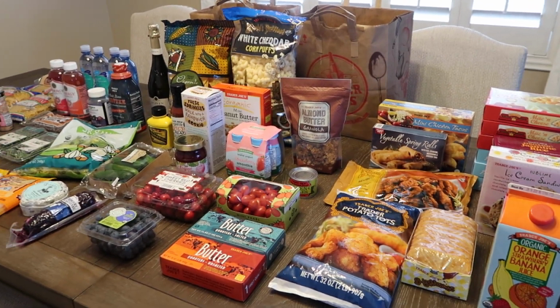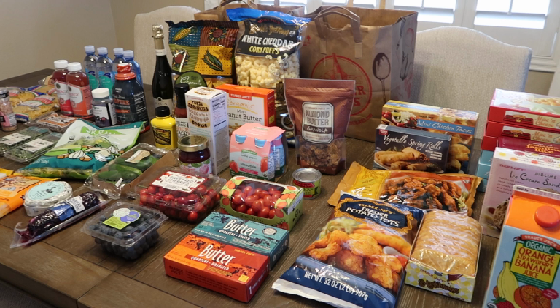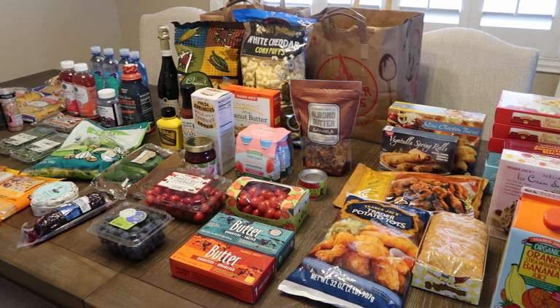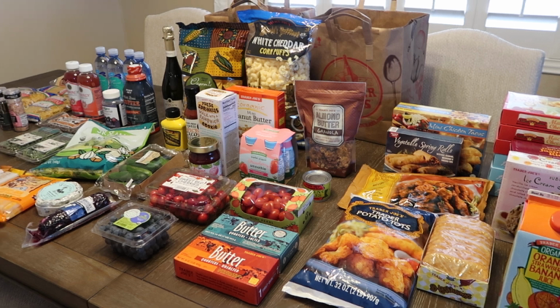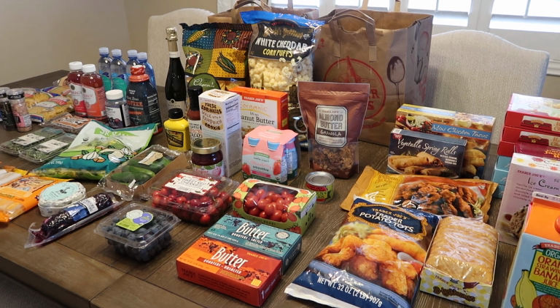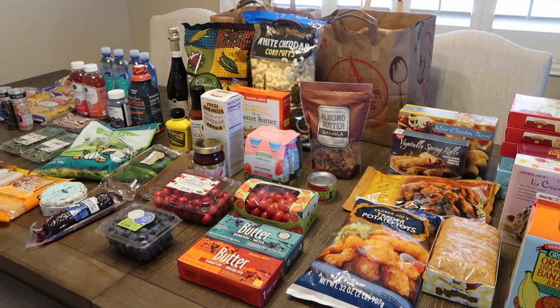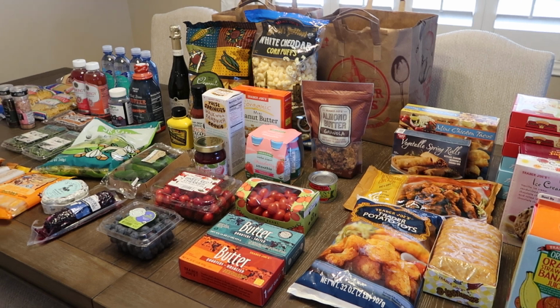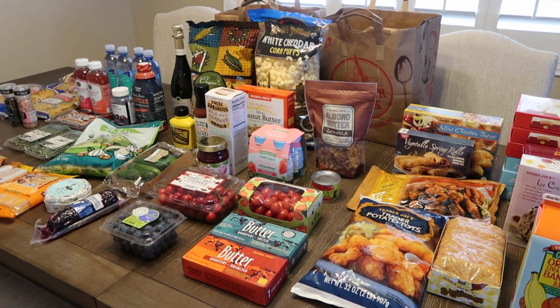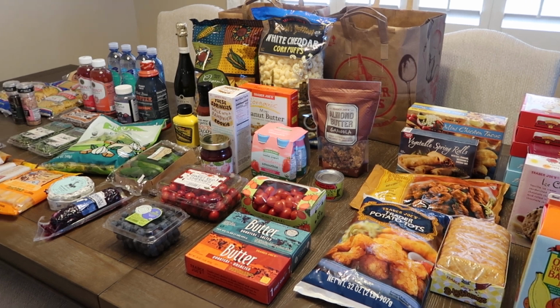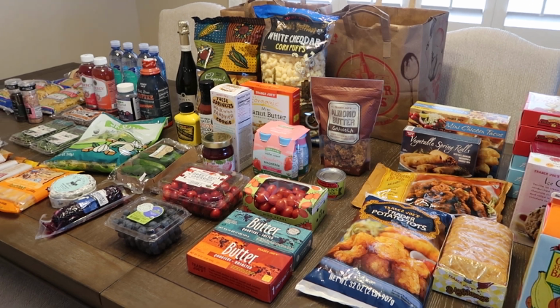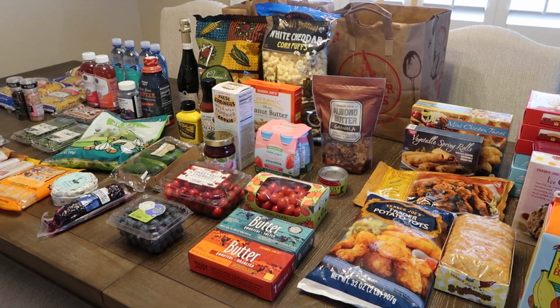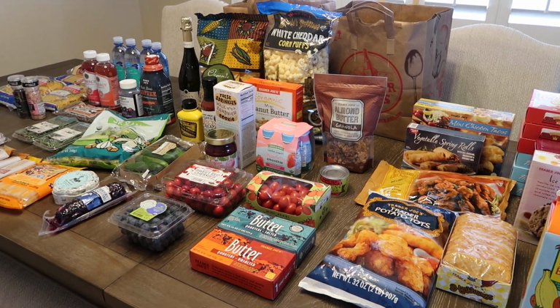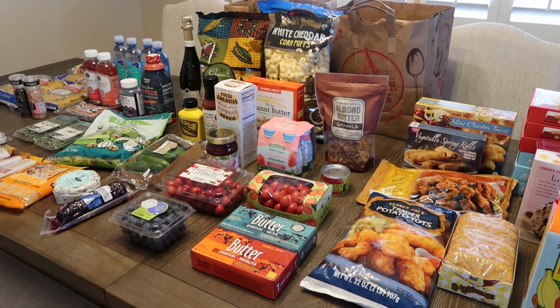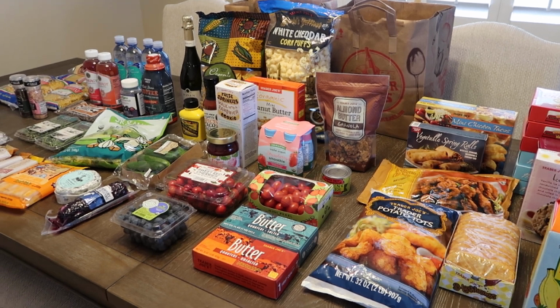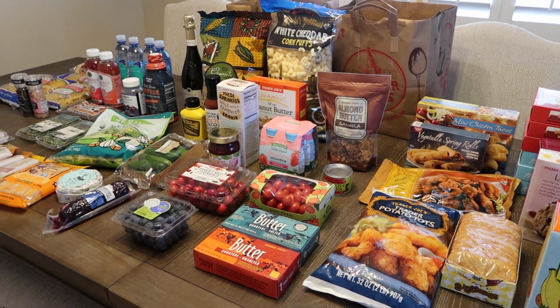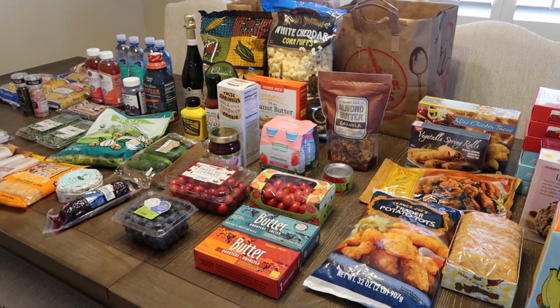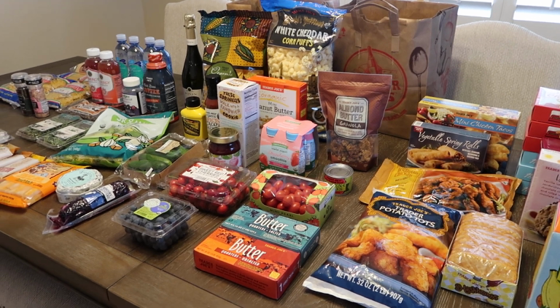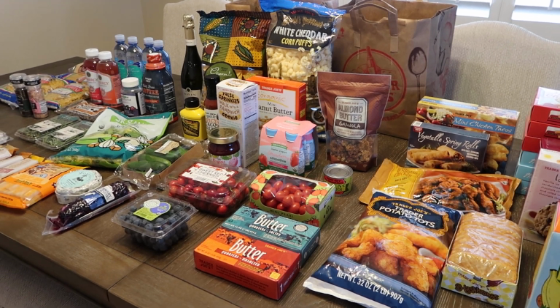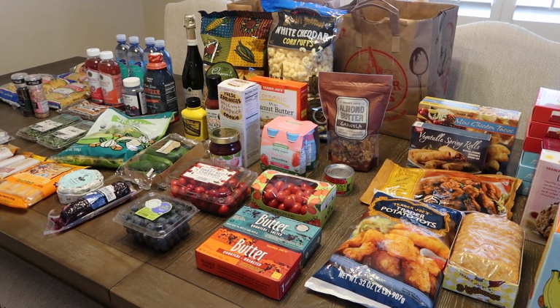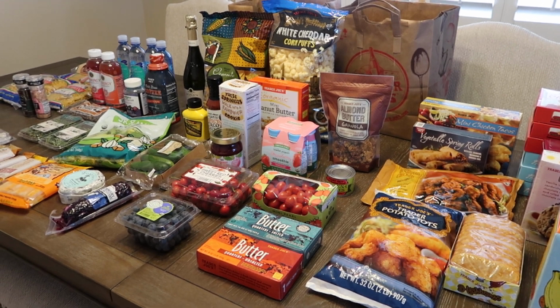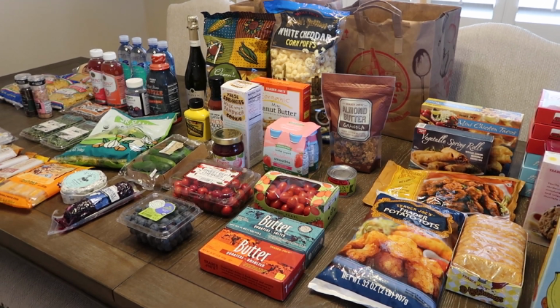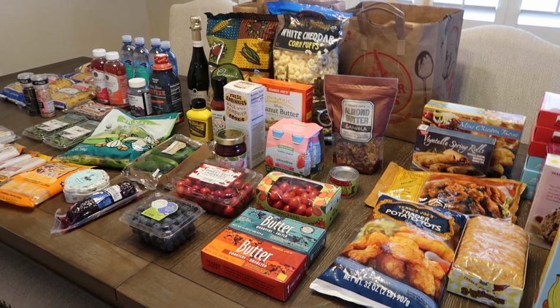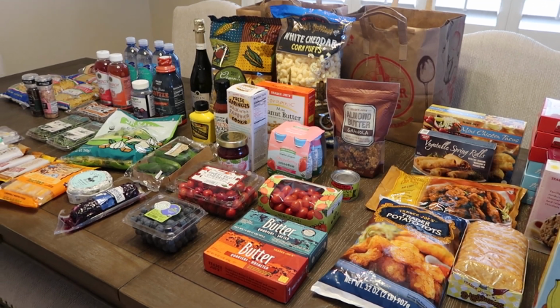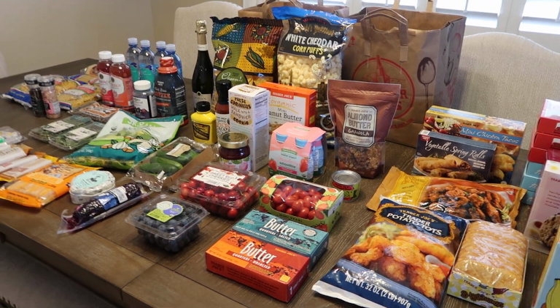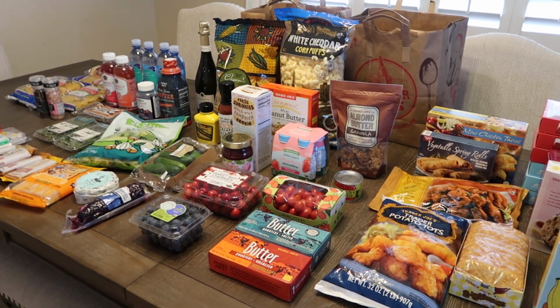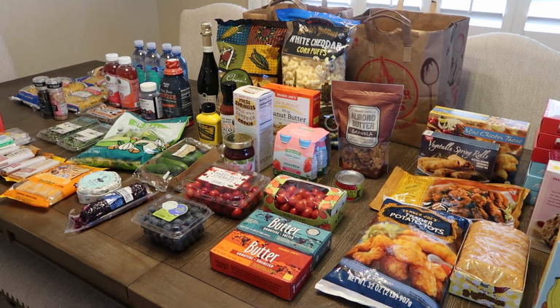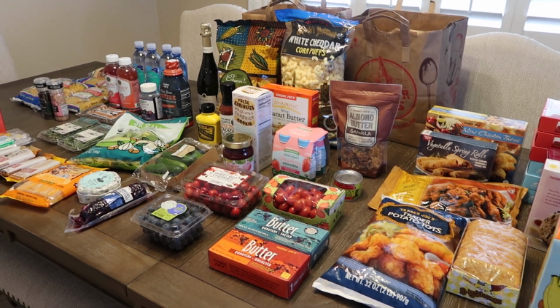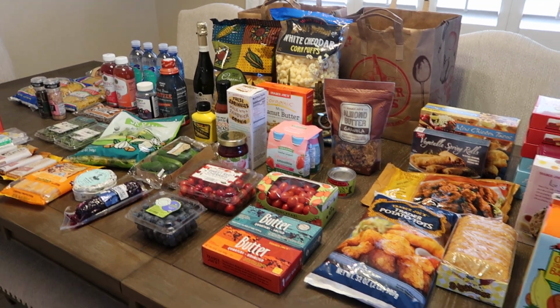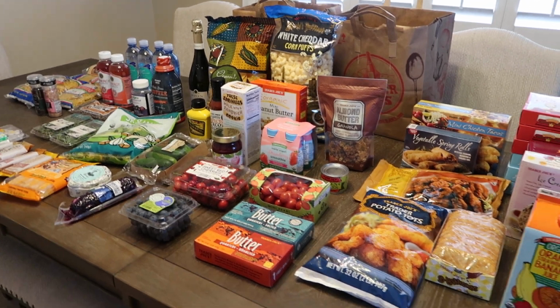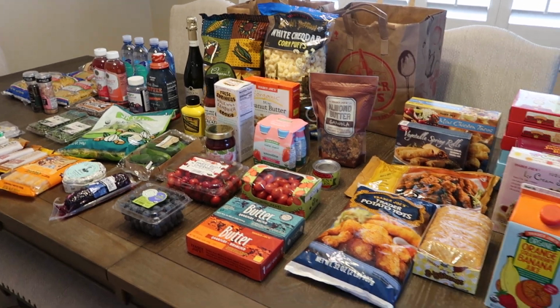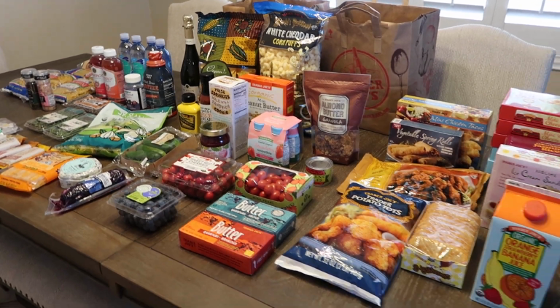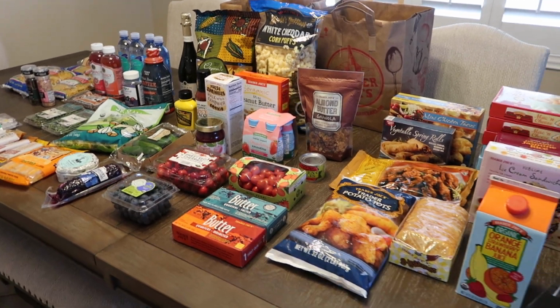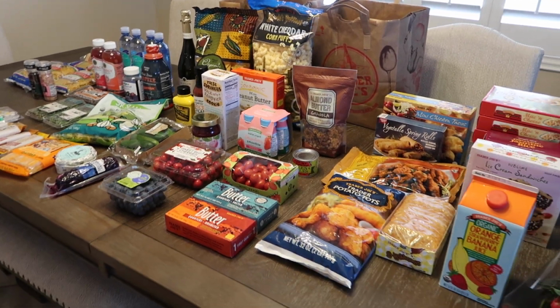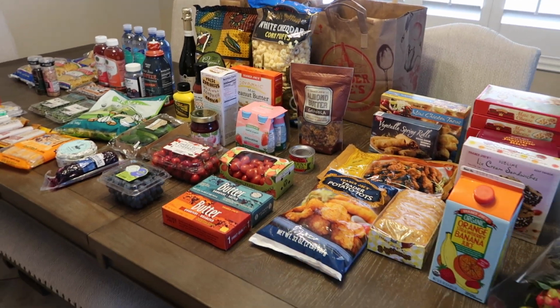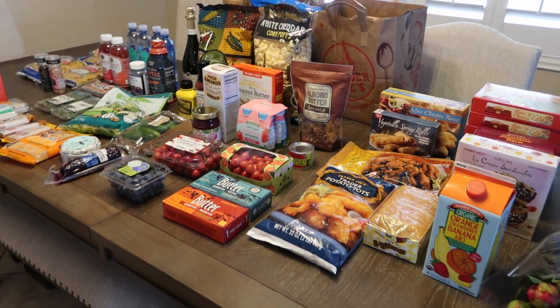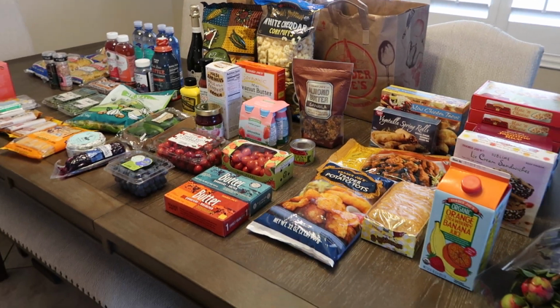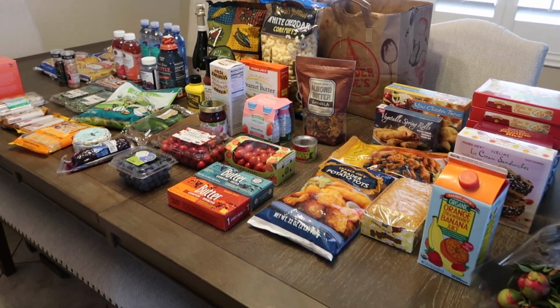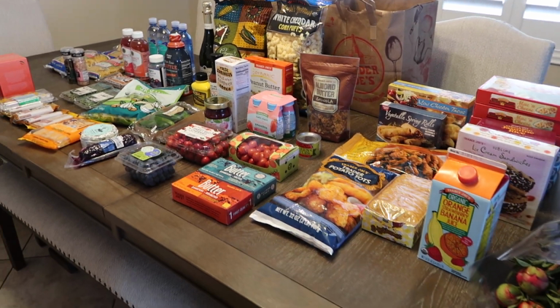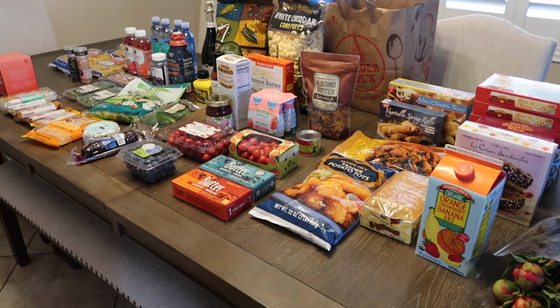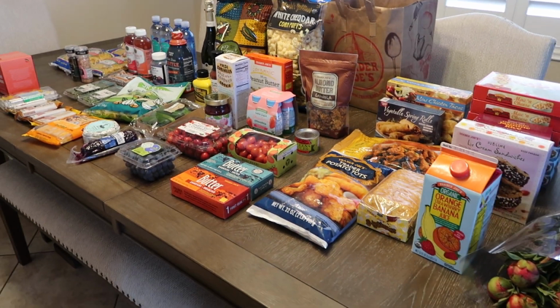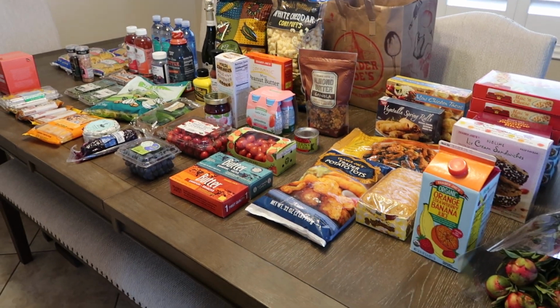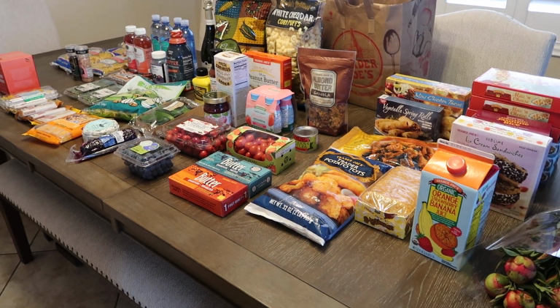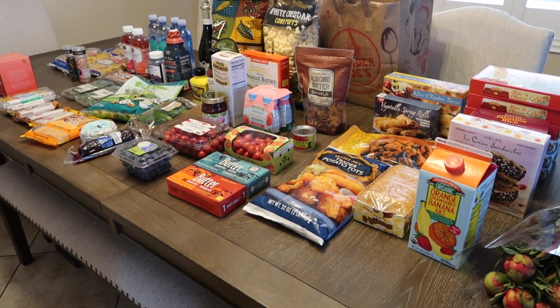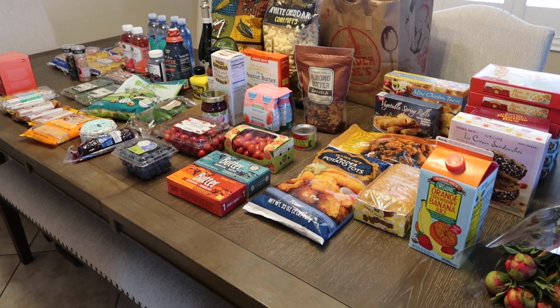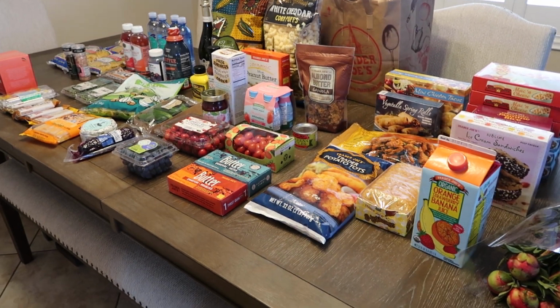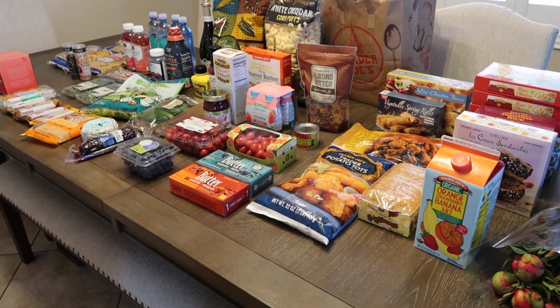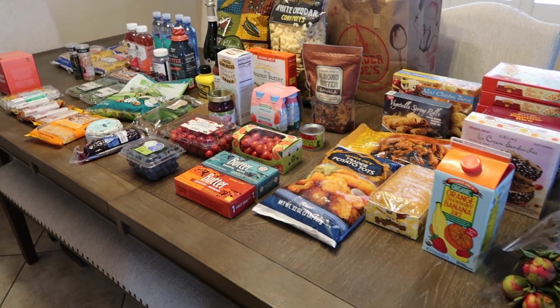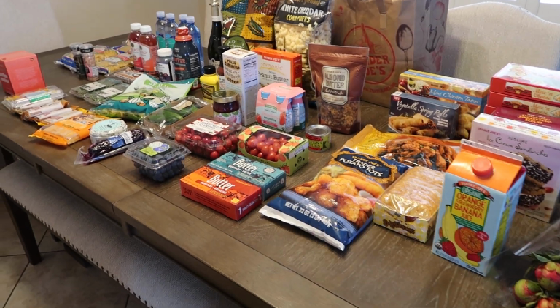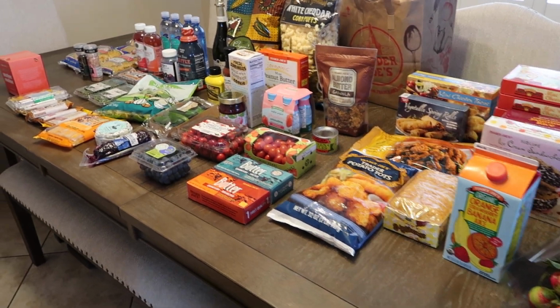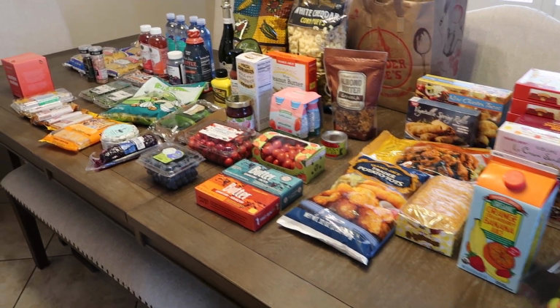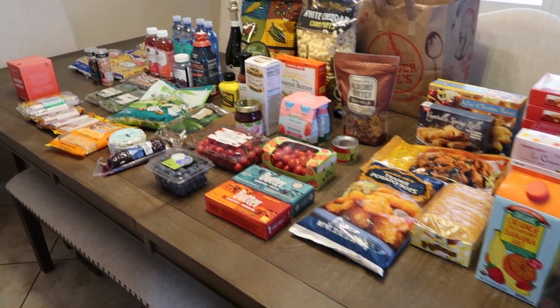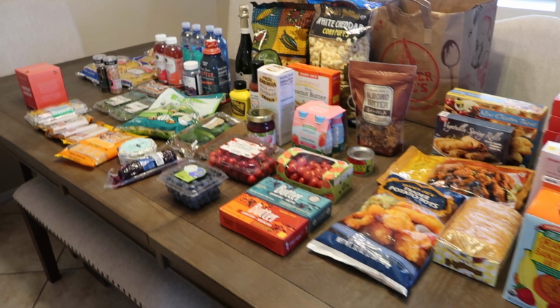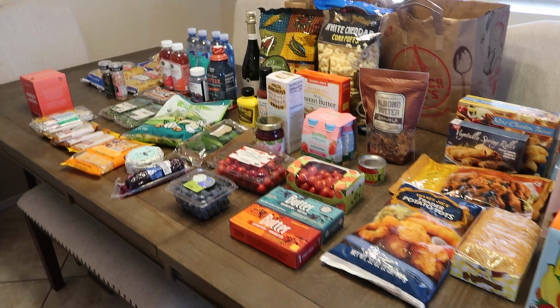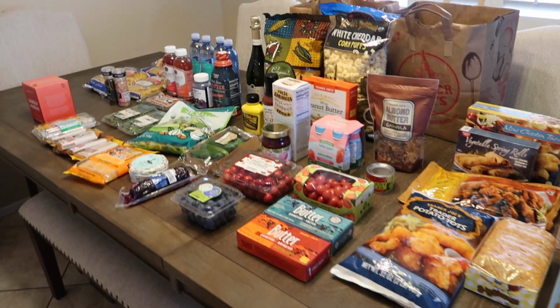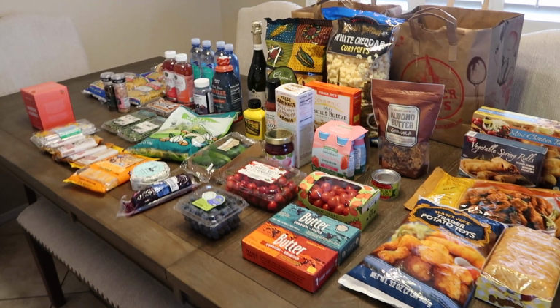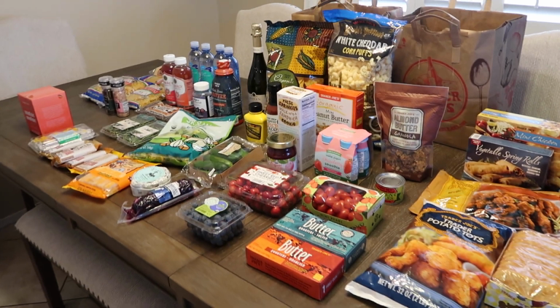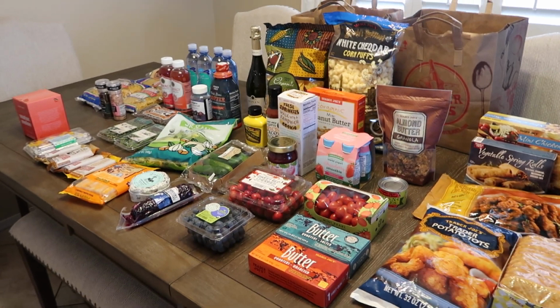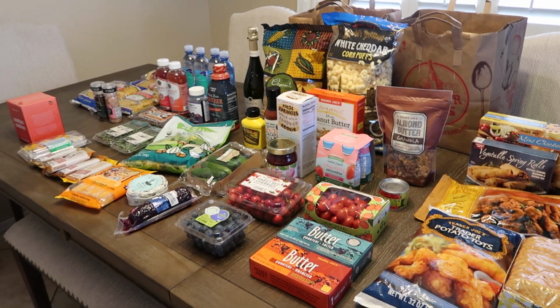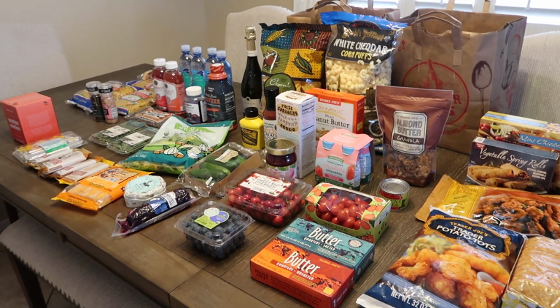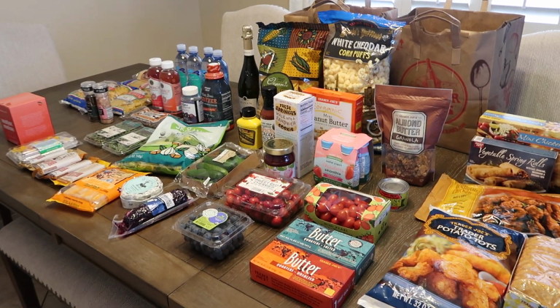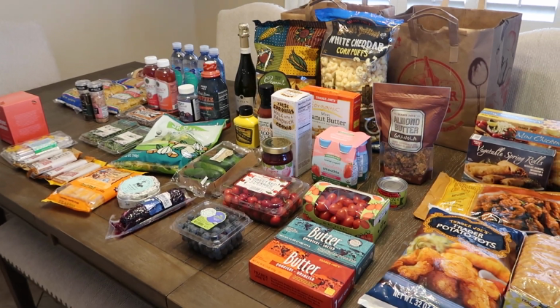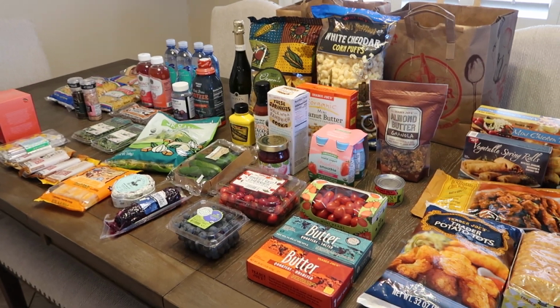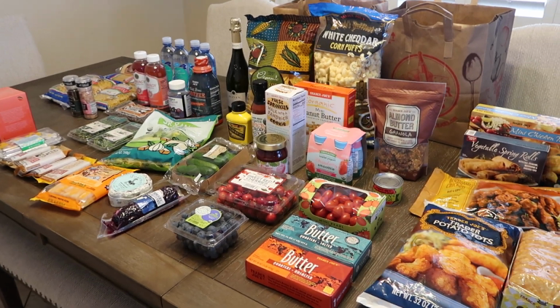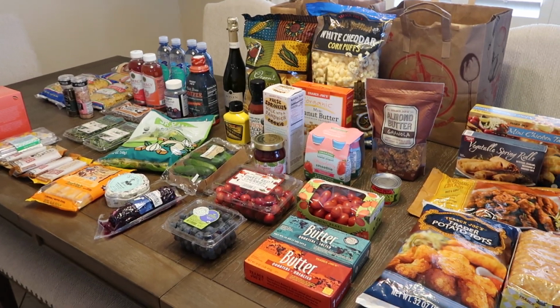That's everything I got from Trader Joe's! If you like videos like this, please give this a thumbs up and subscribe if you want to see more Trader Joe's videos. I will see you guys in my next one, bye!